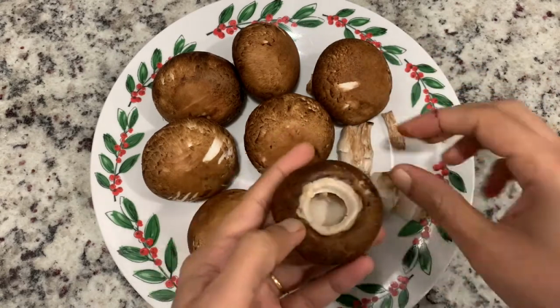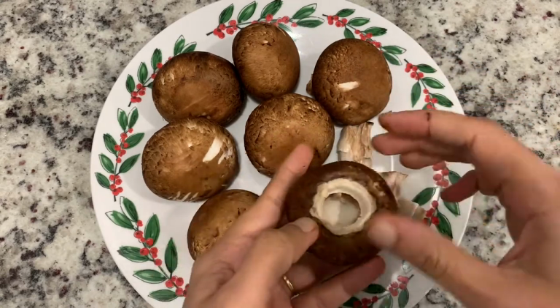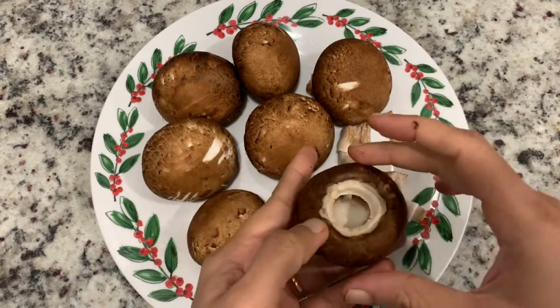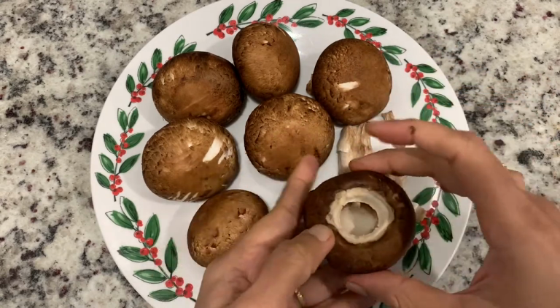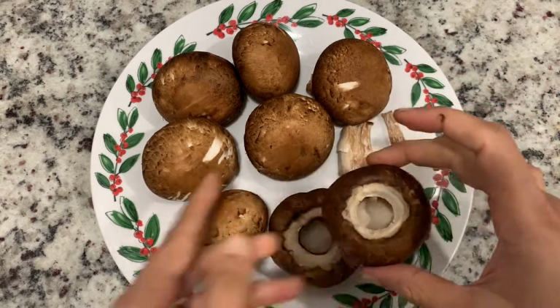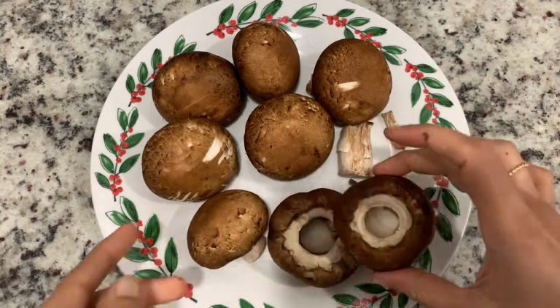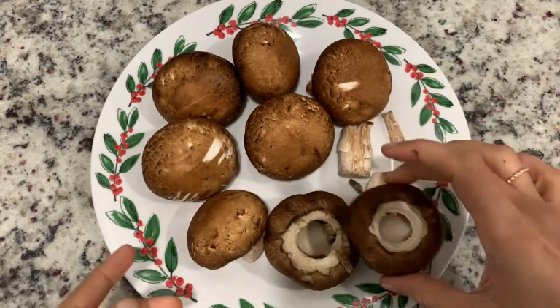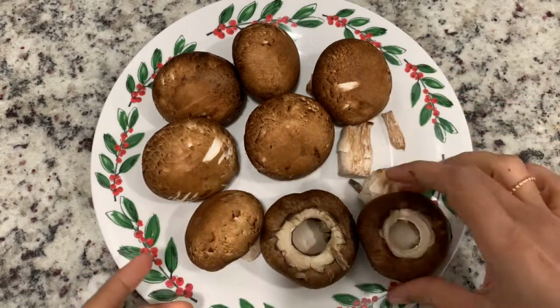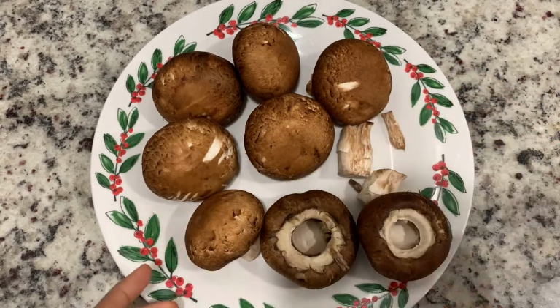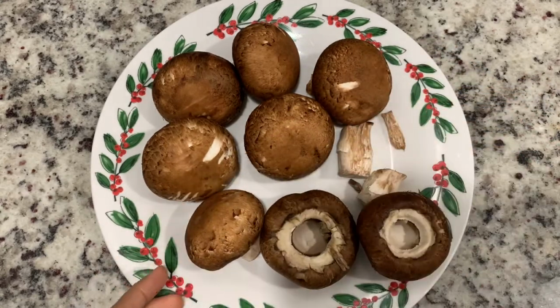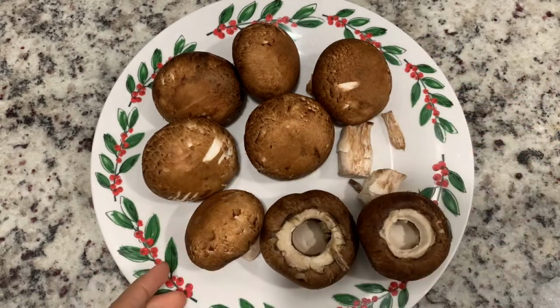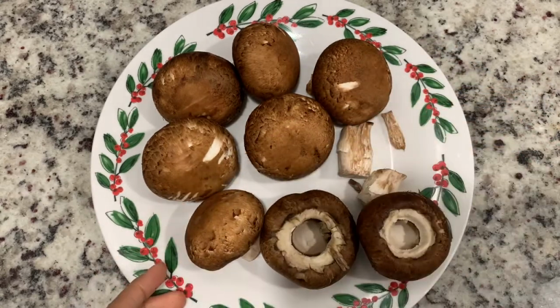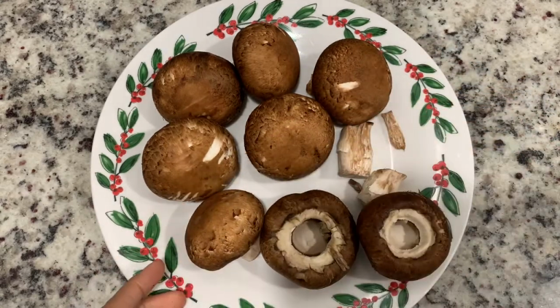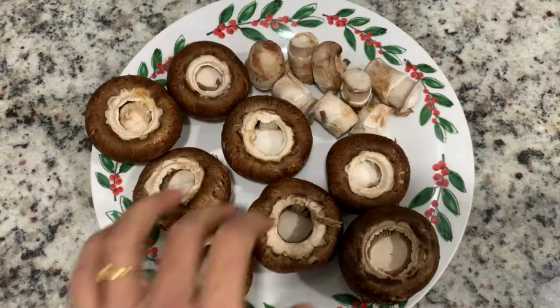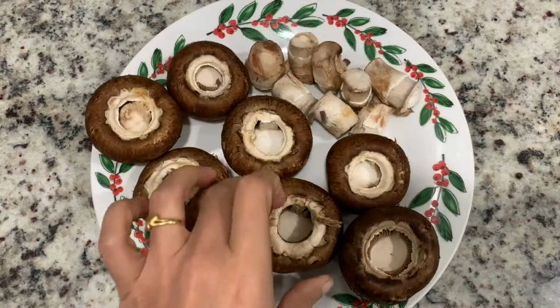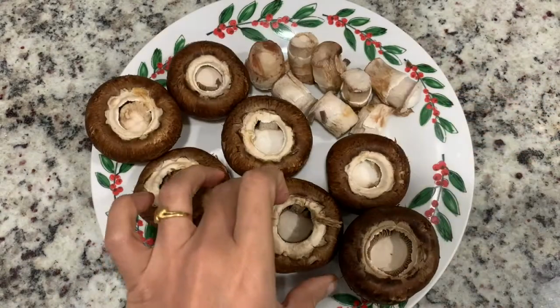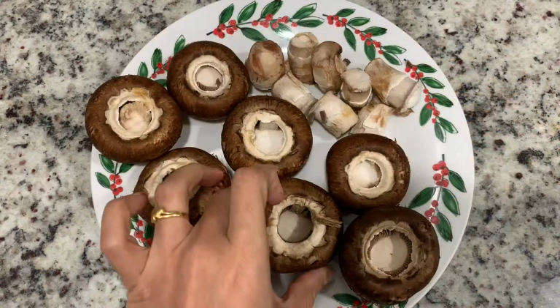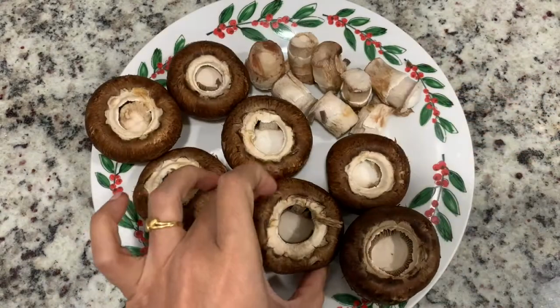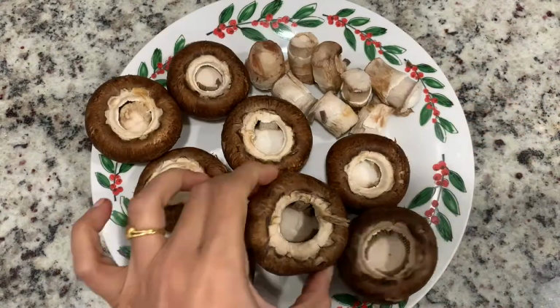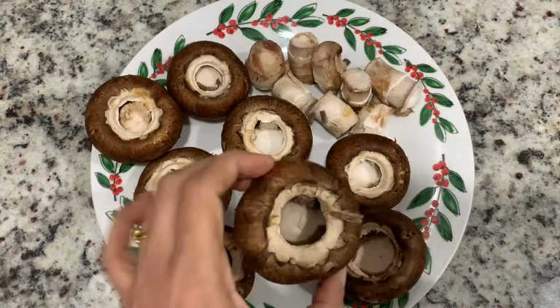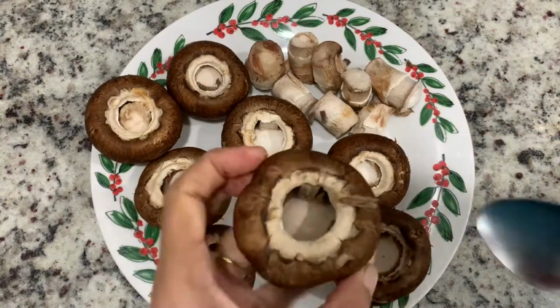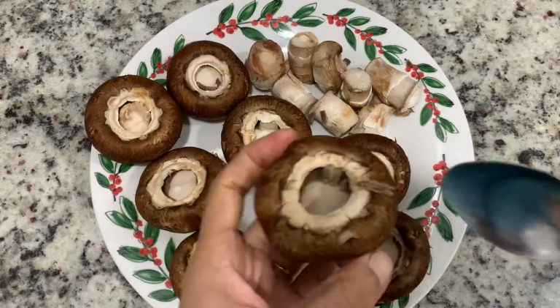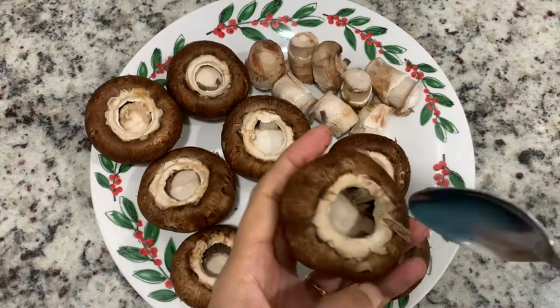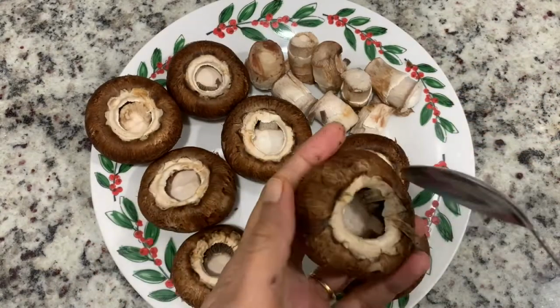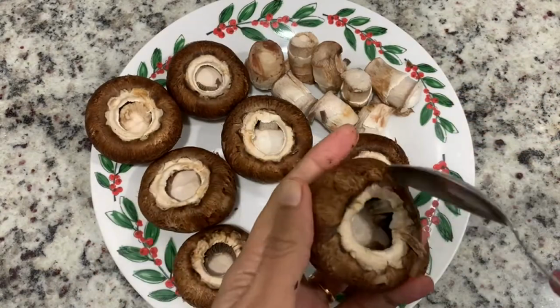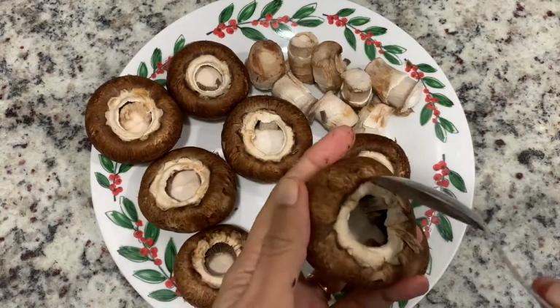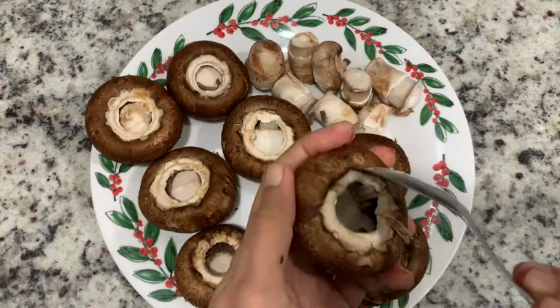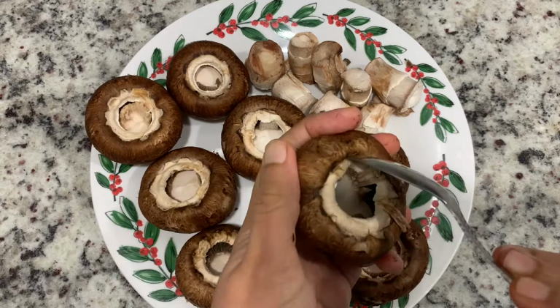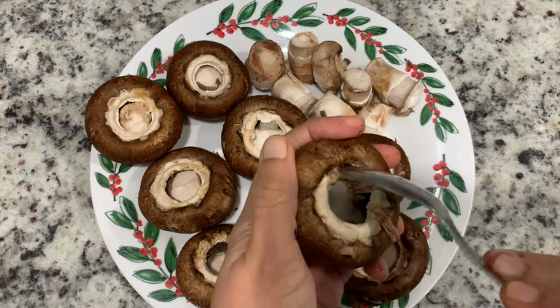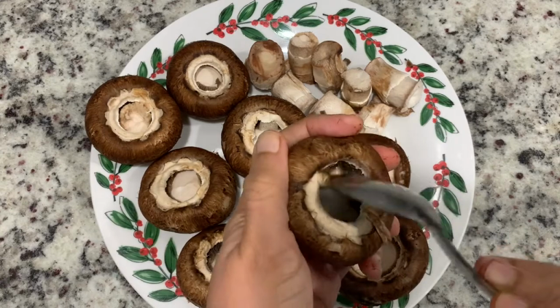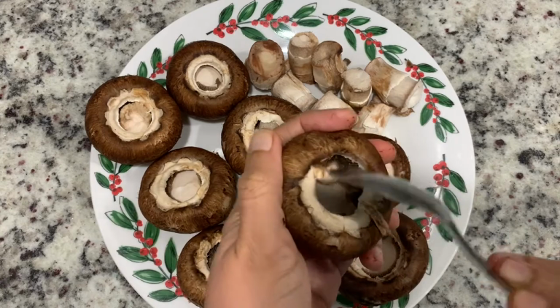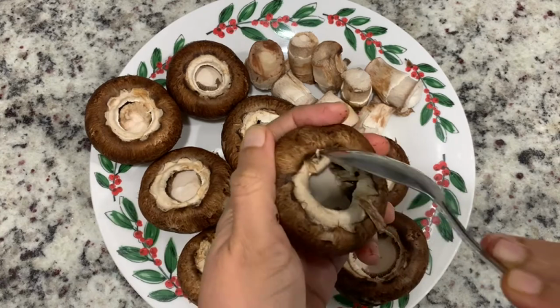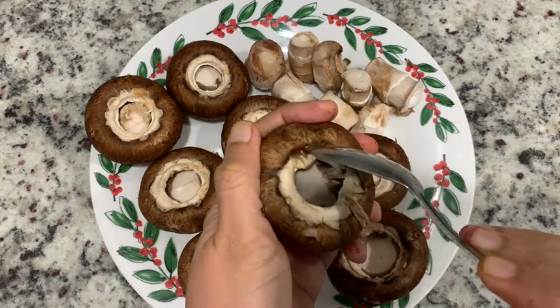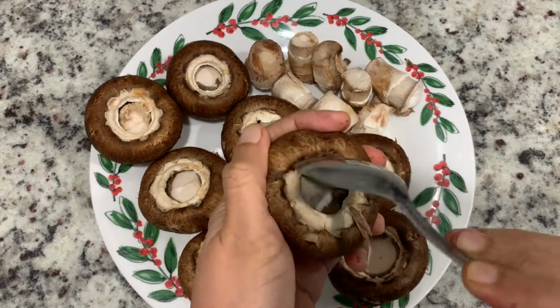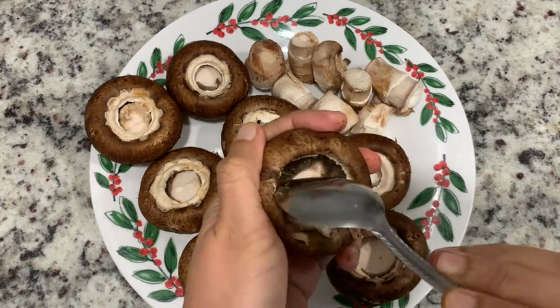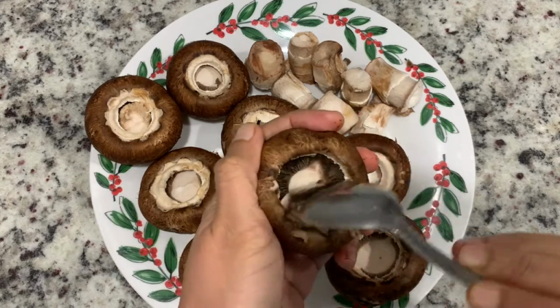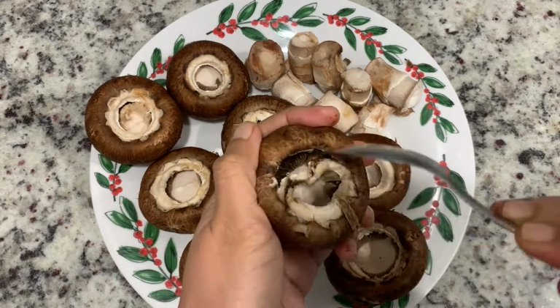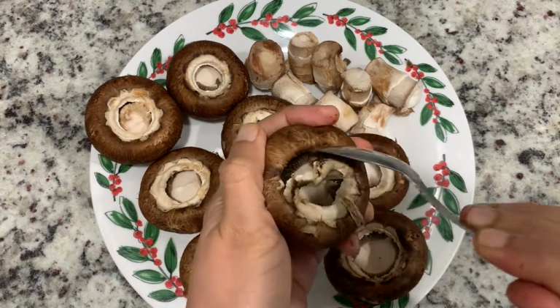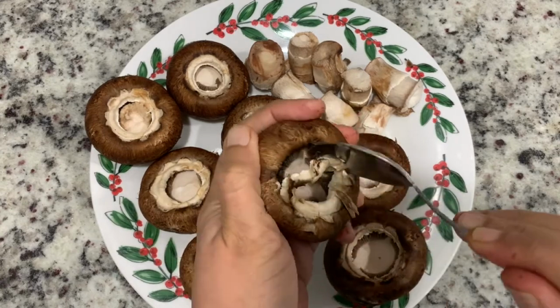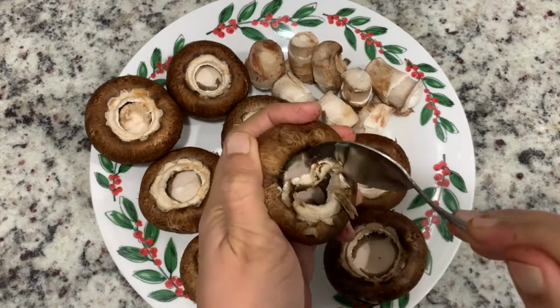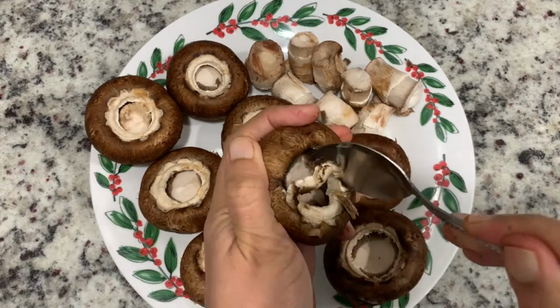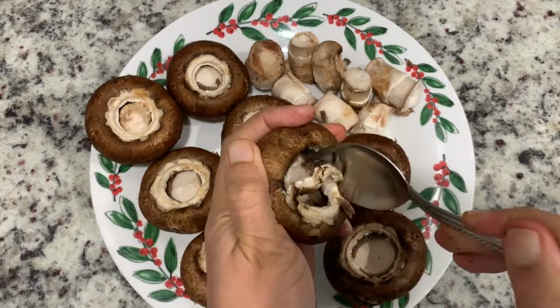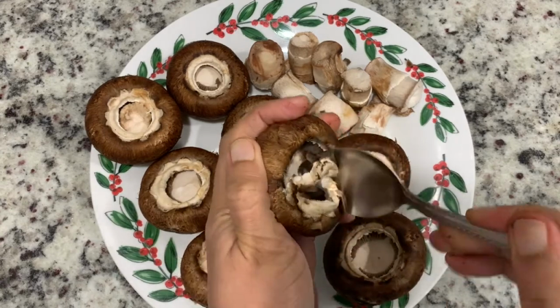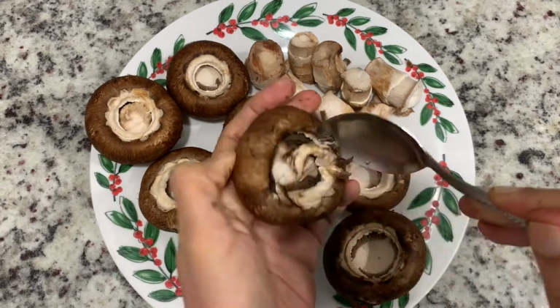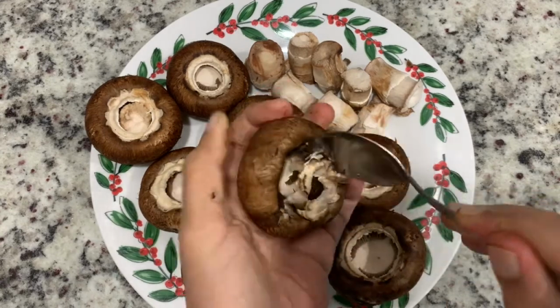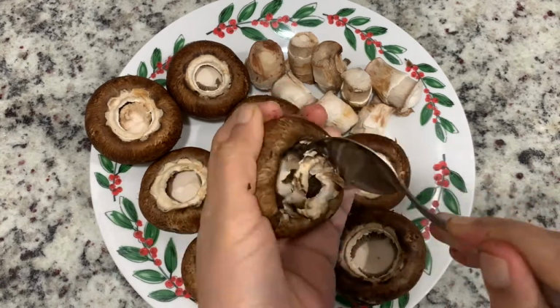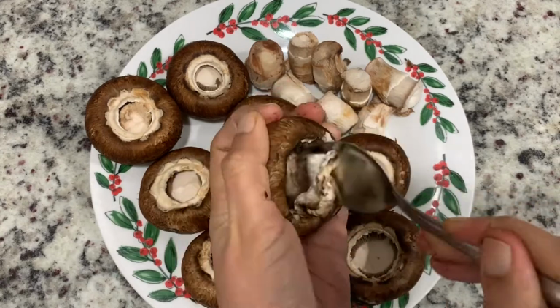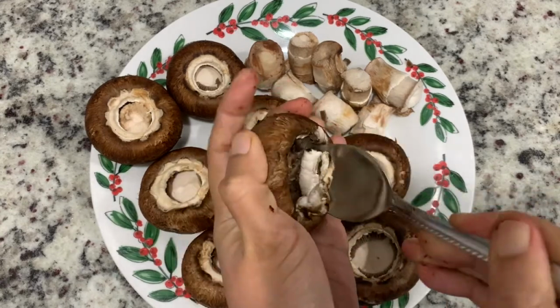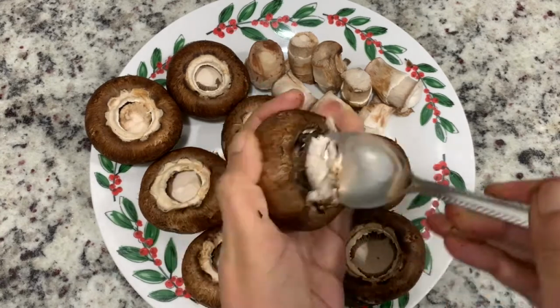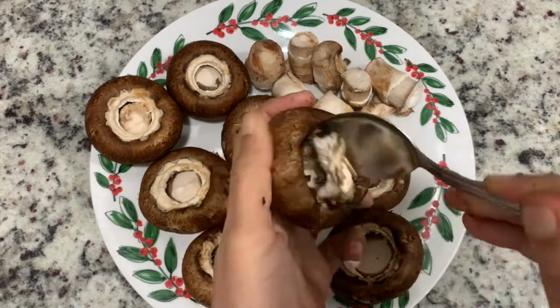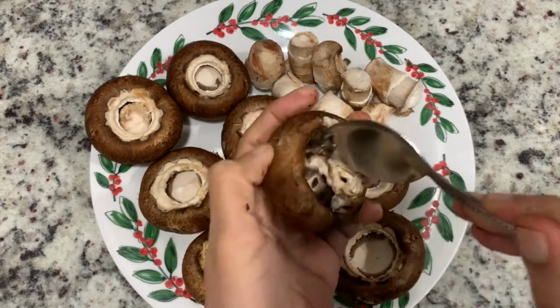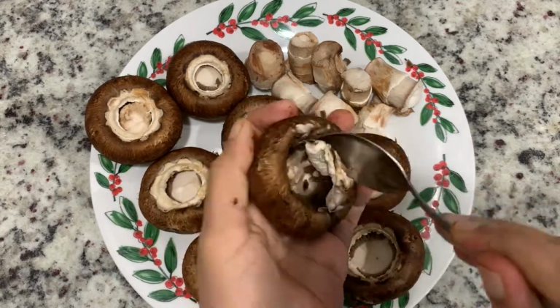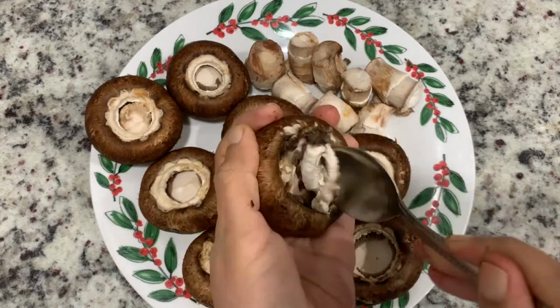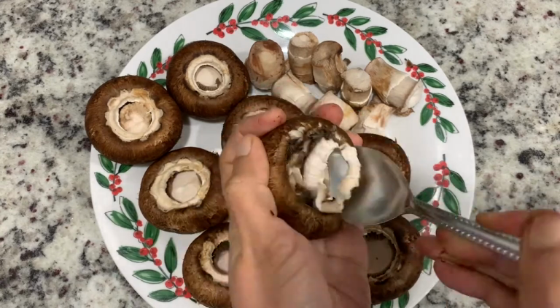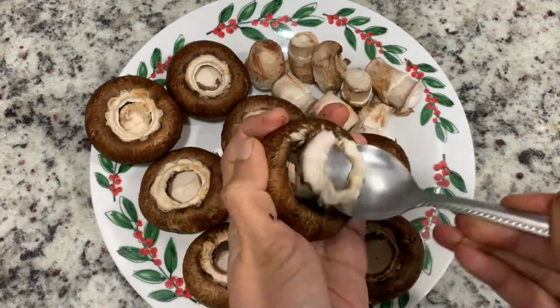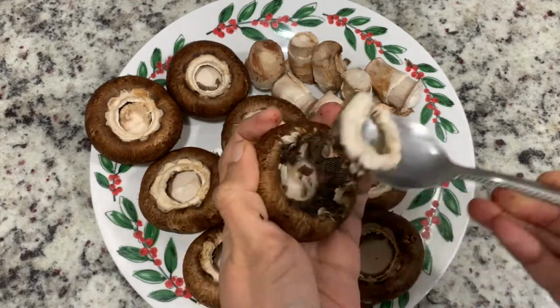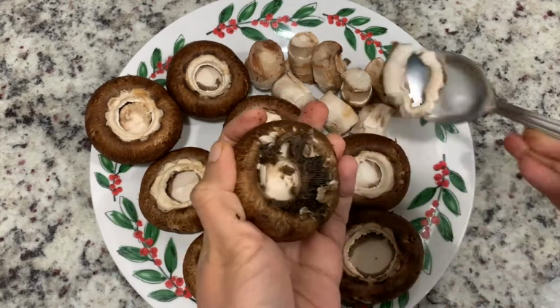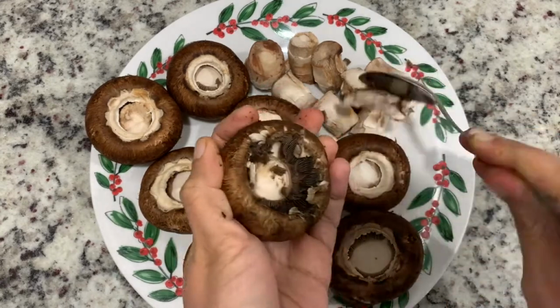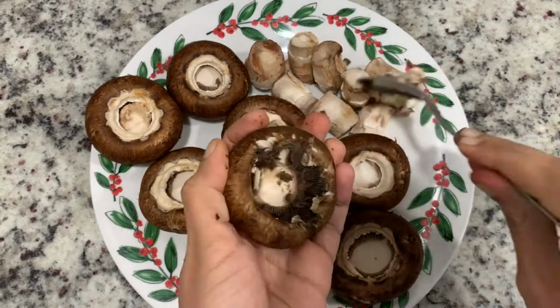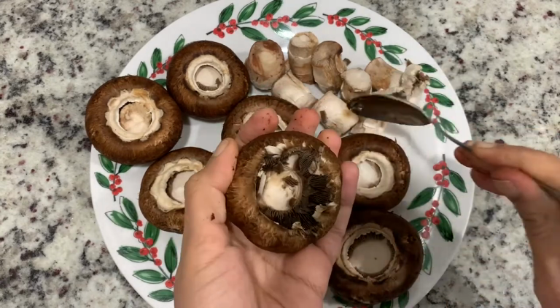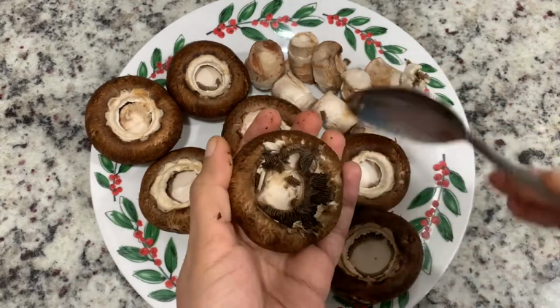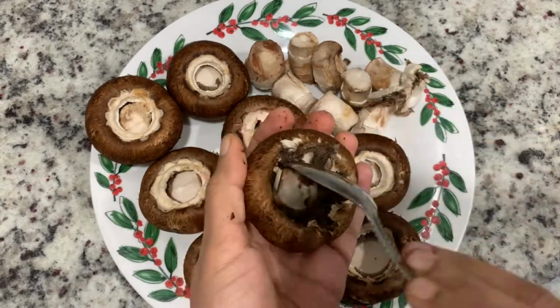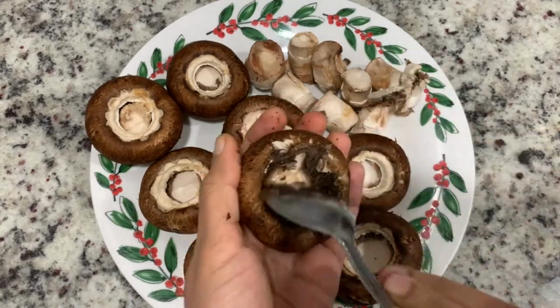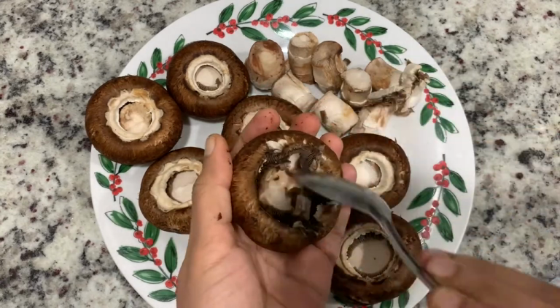I edit the stems. I use the white part so that we can stuff the stuffing.